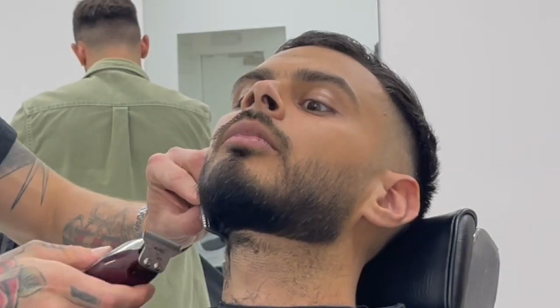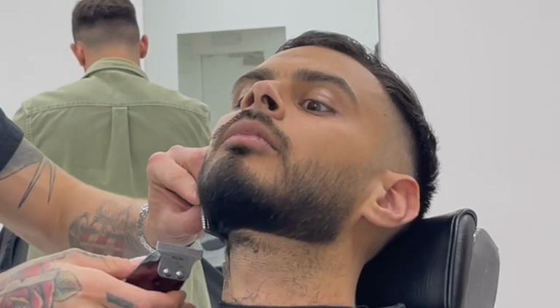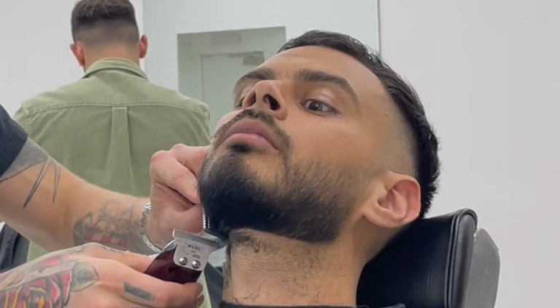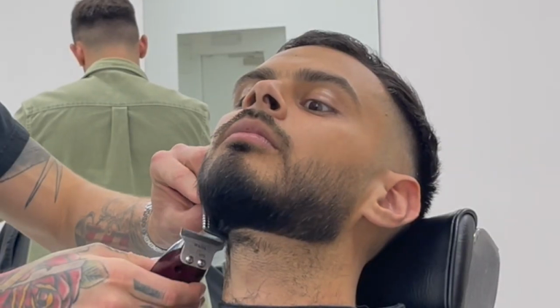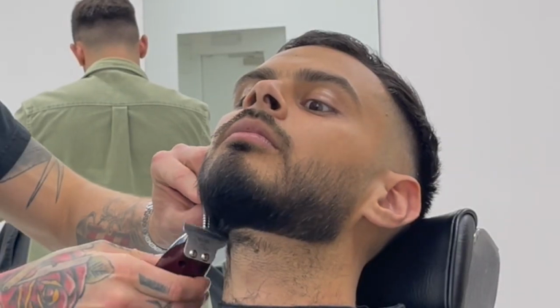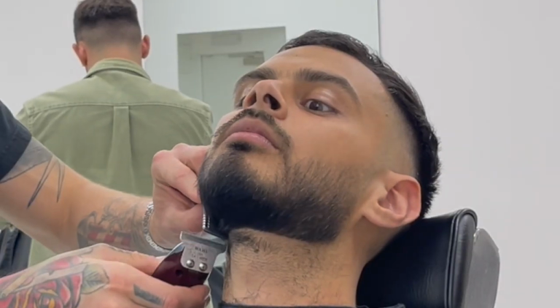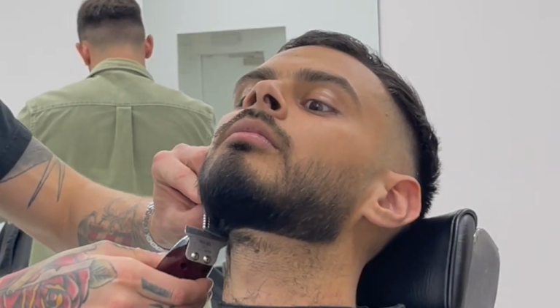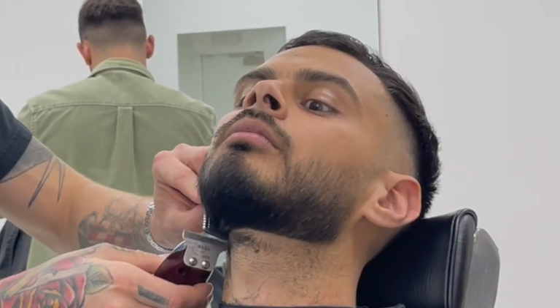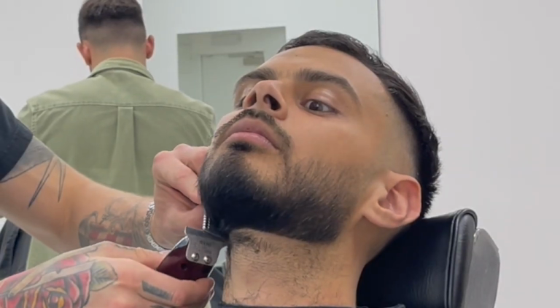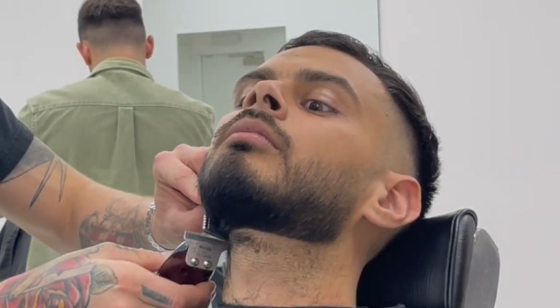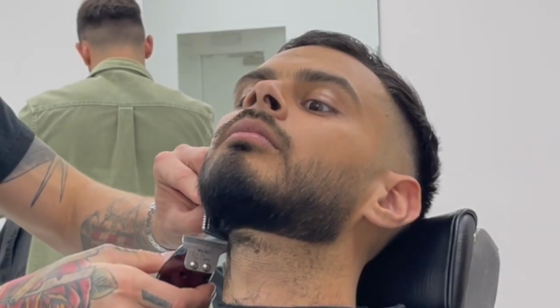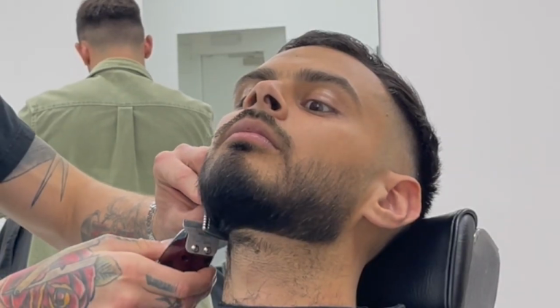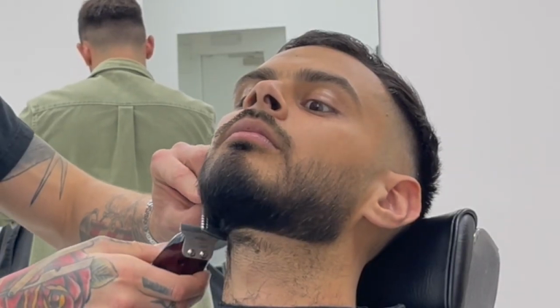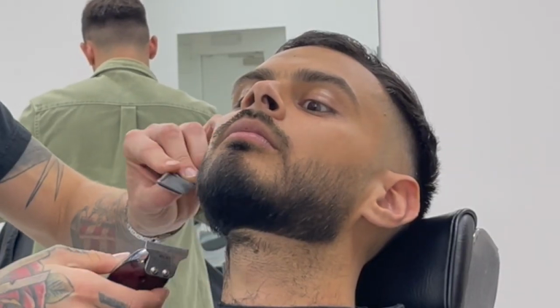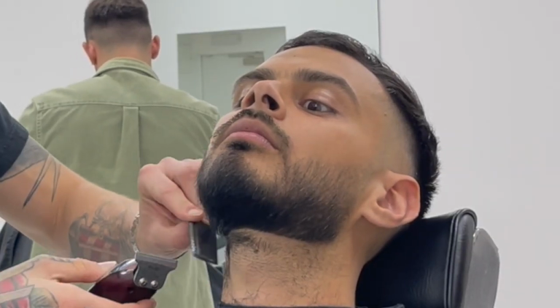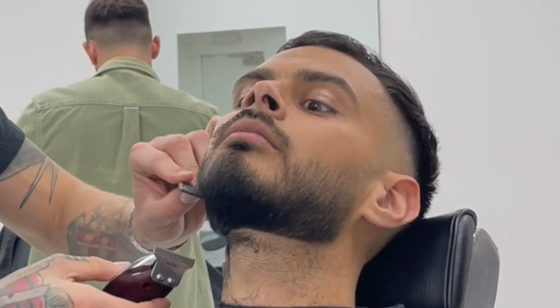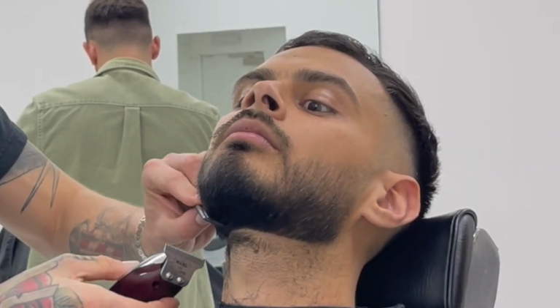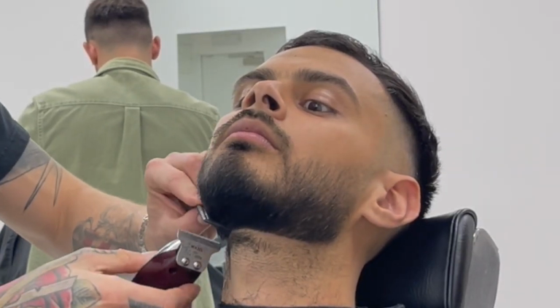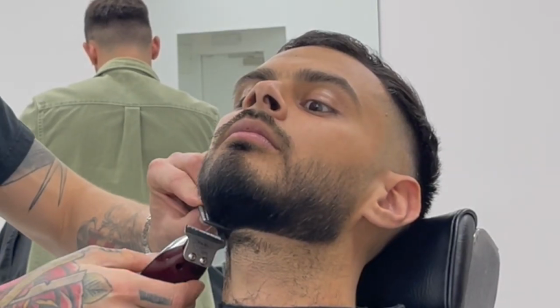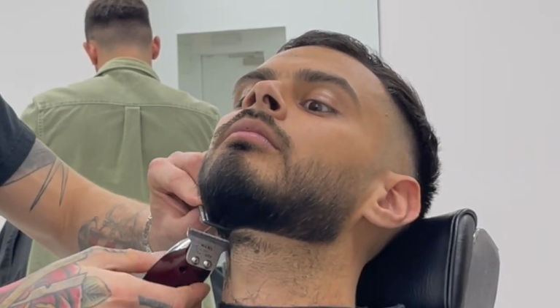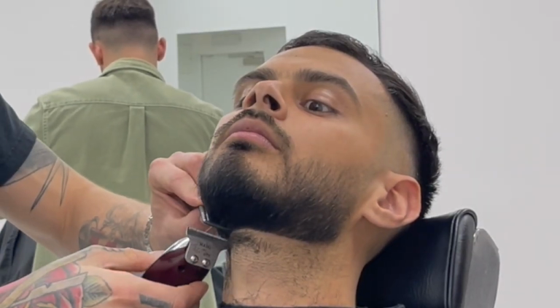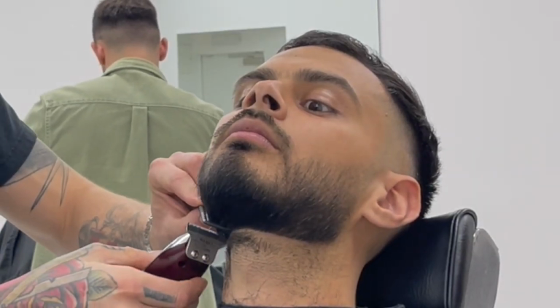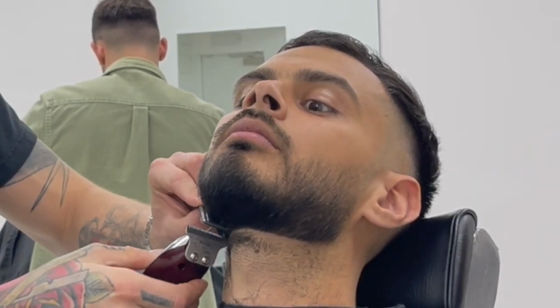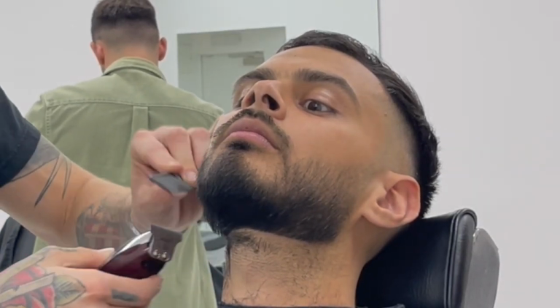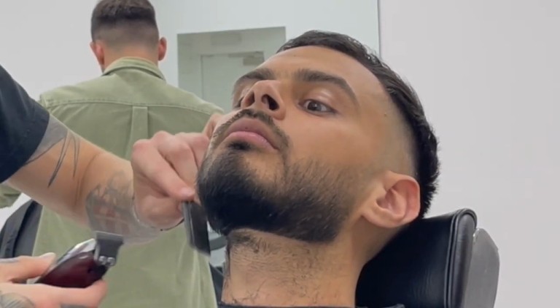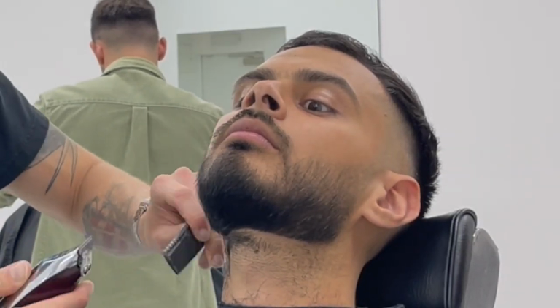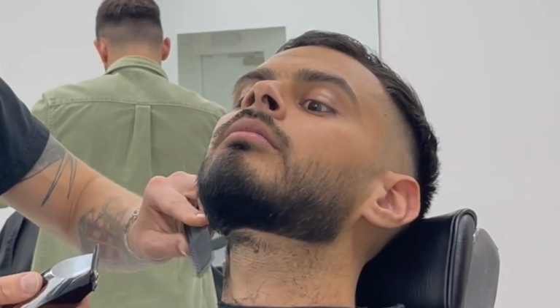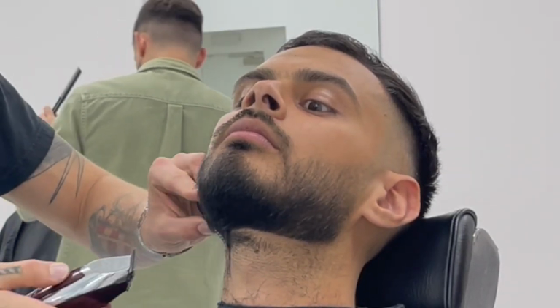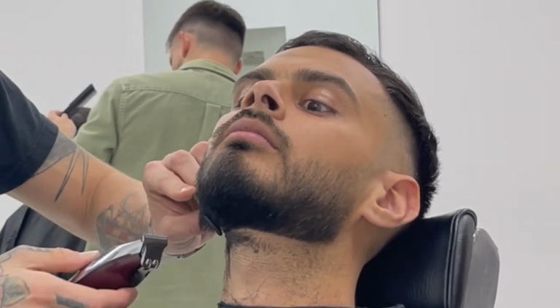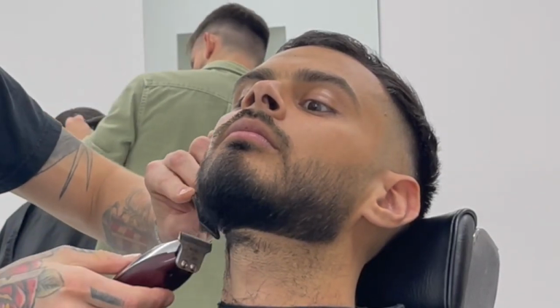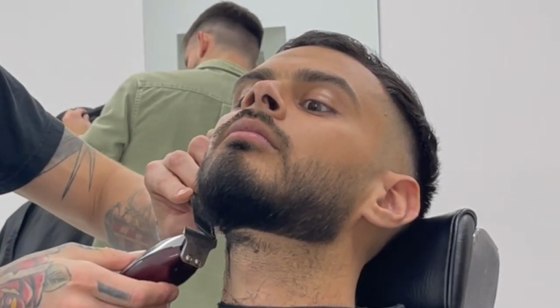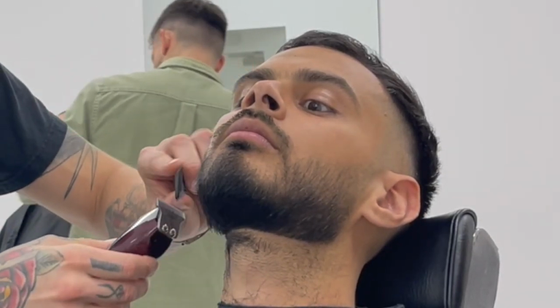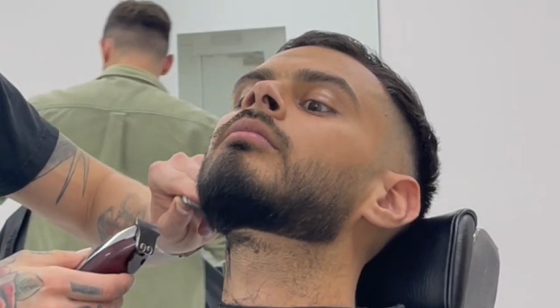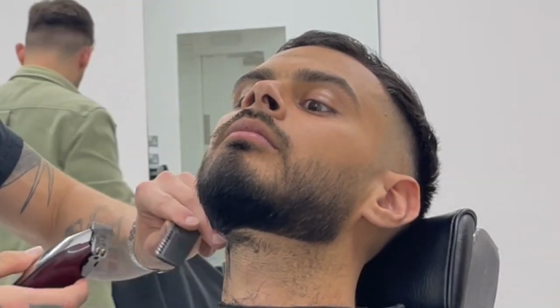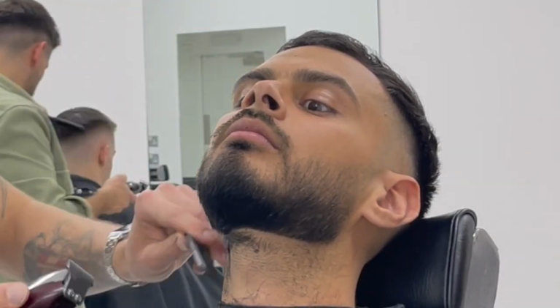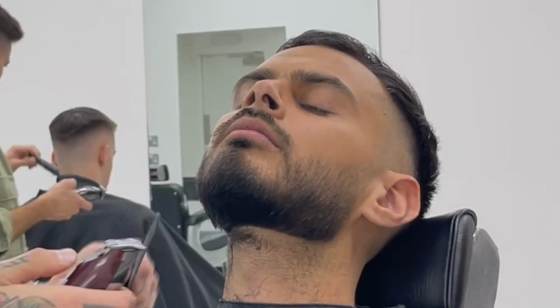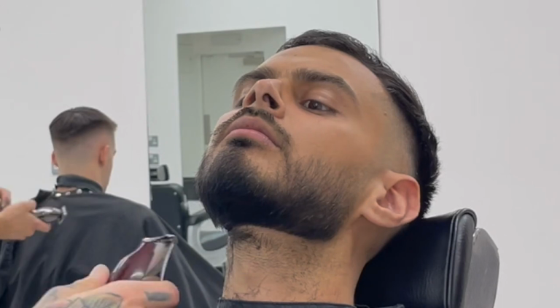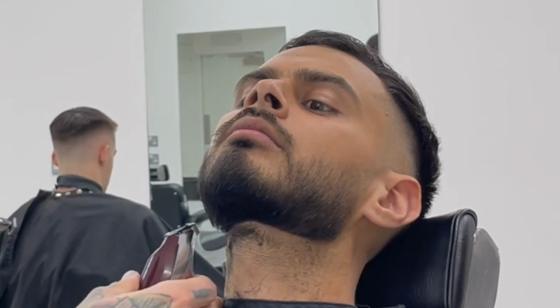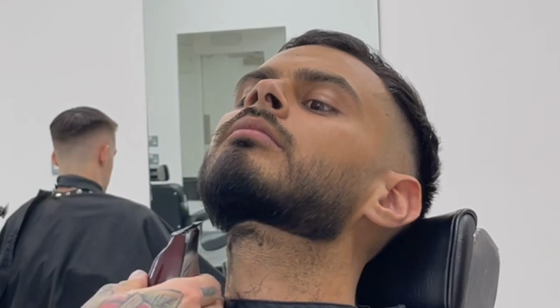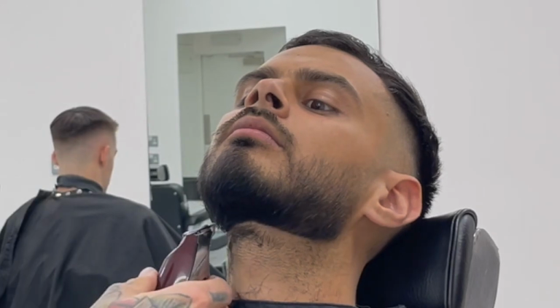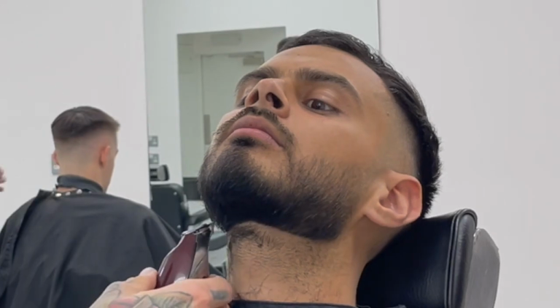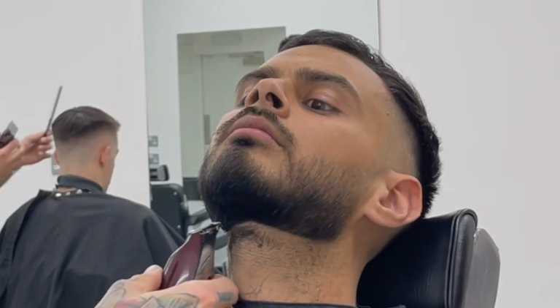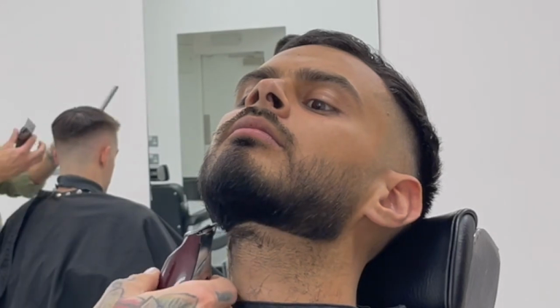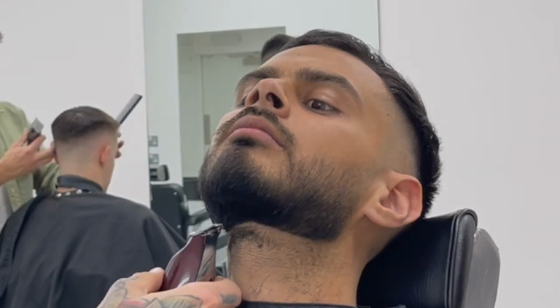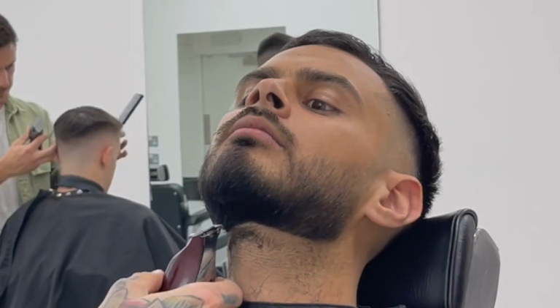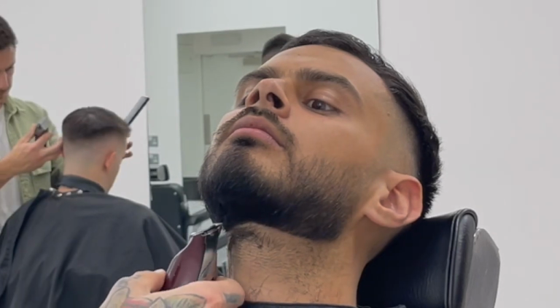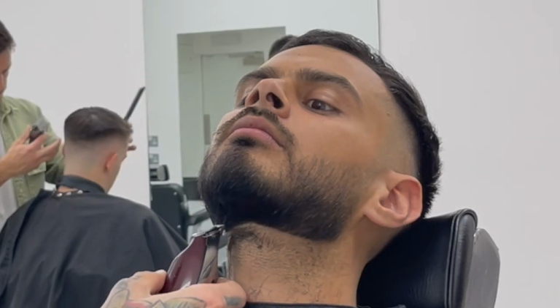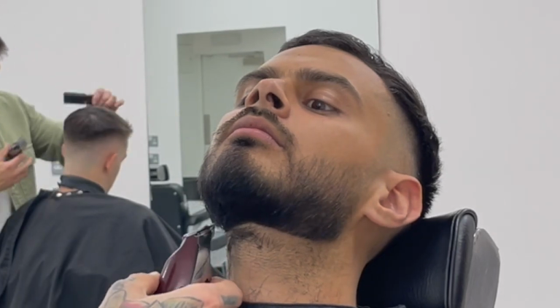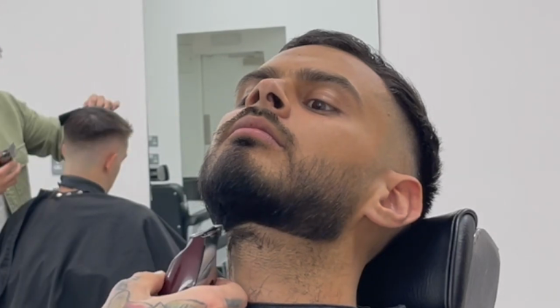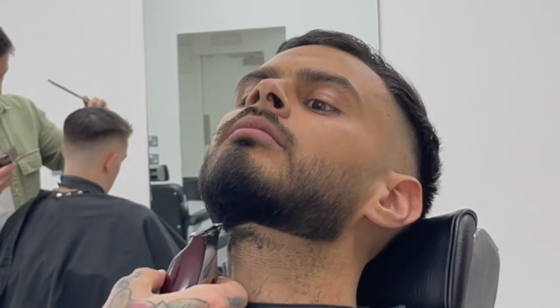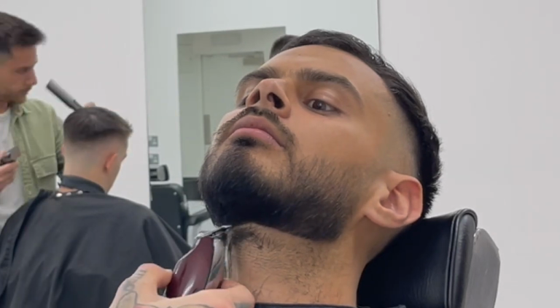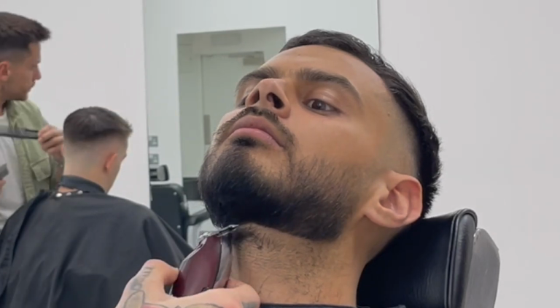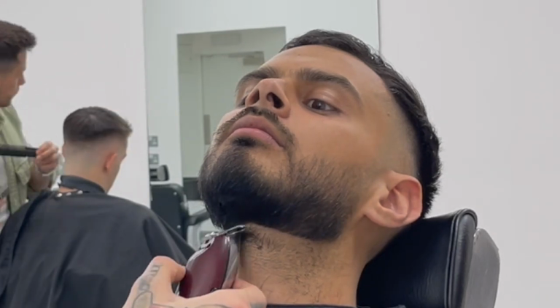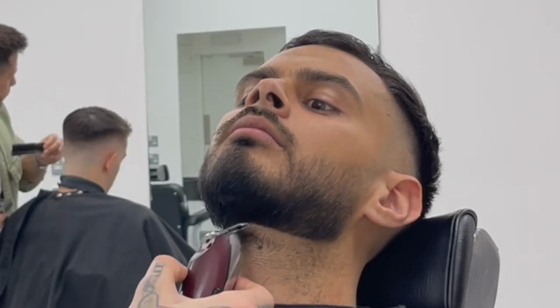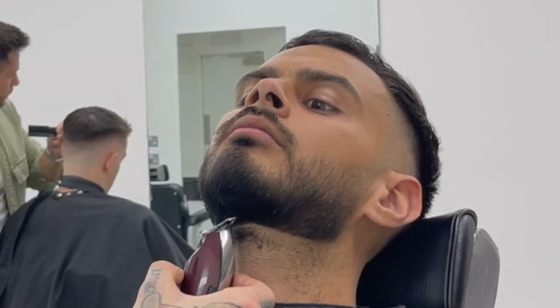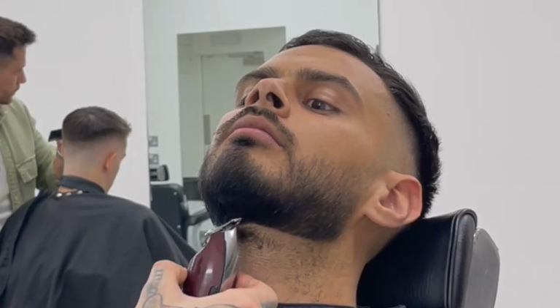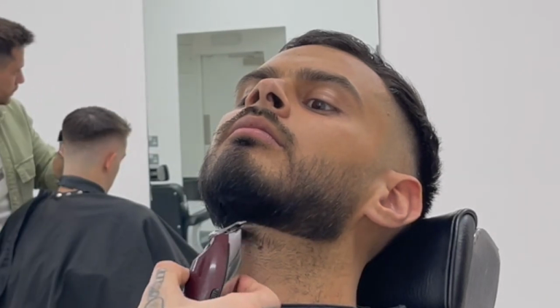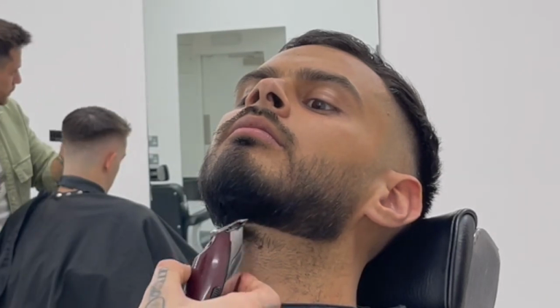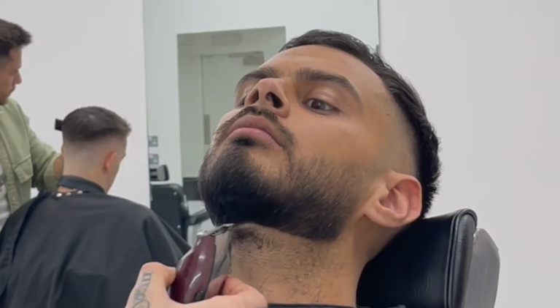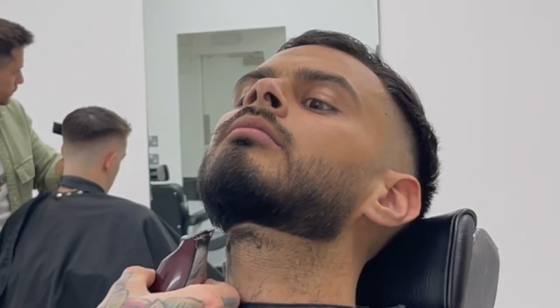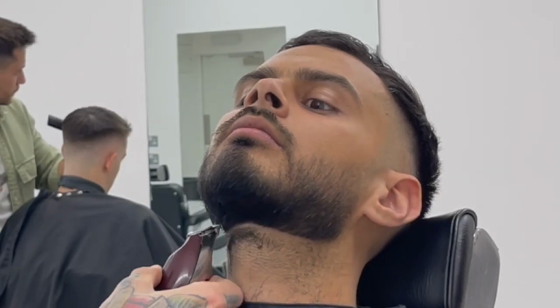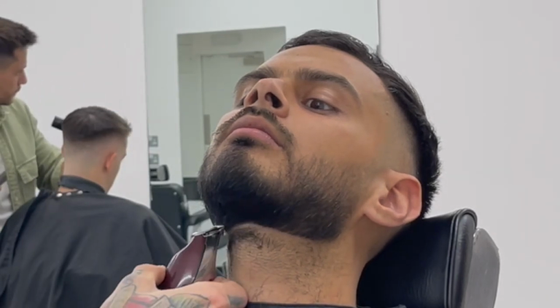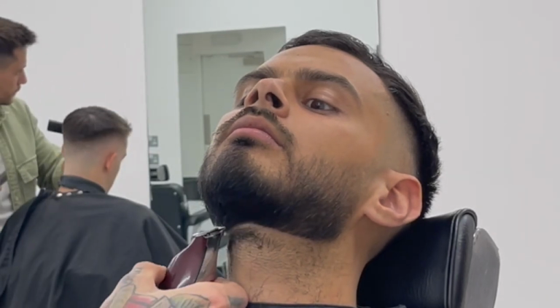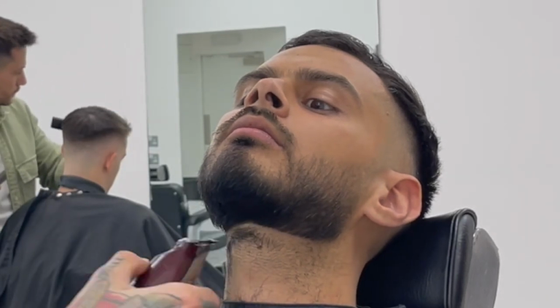Using a little clipper over comb technique with my detailer, just removing a little bit of bulk from that neckline.